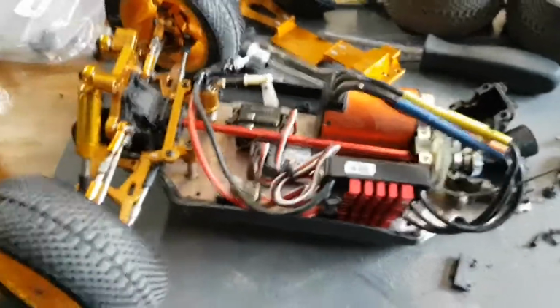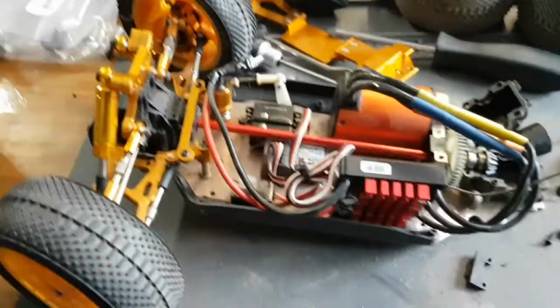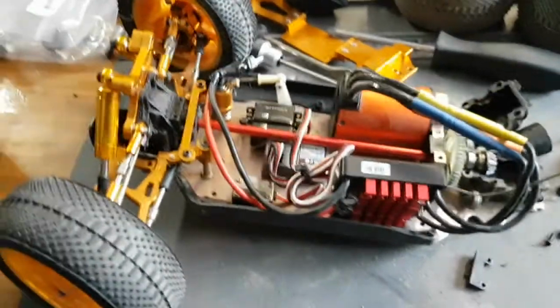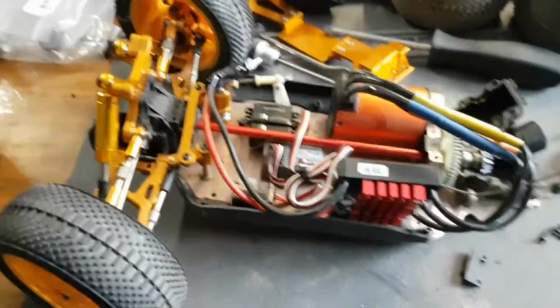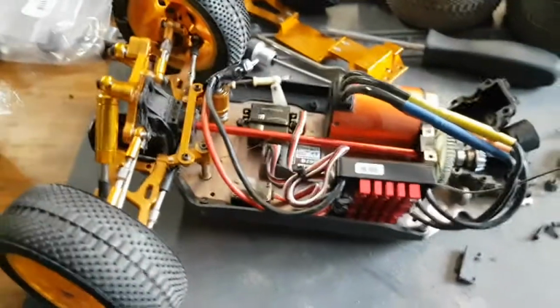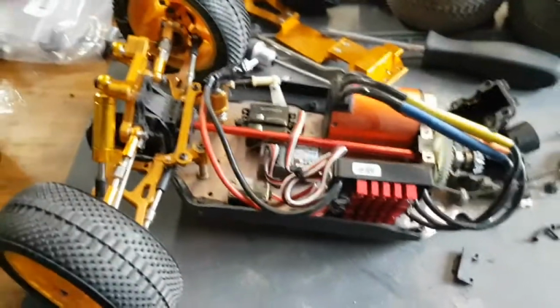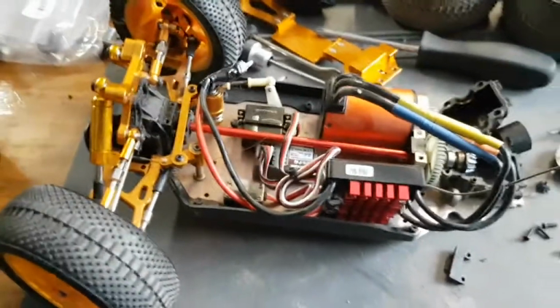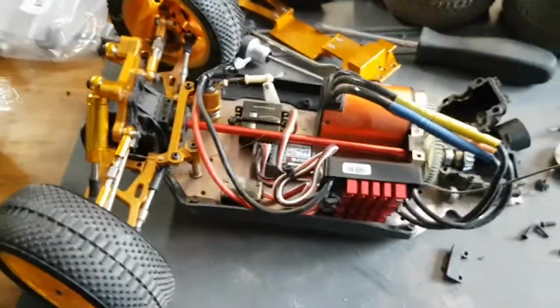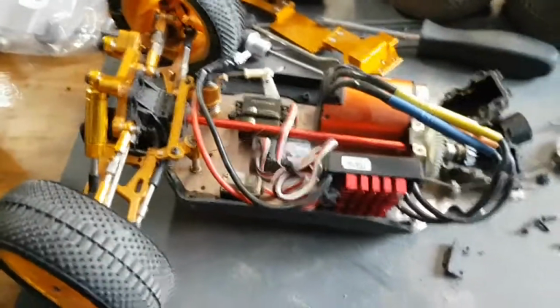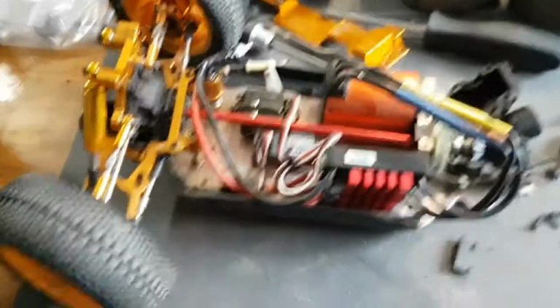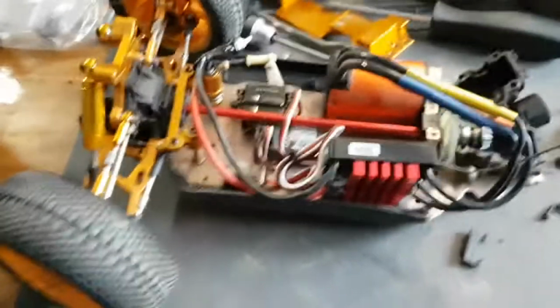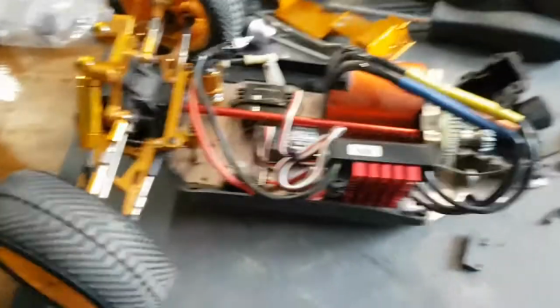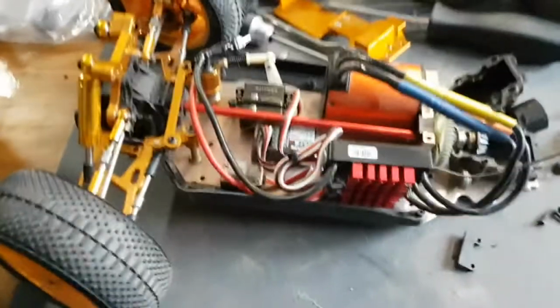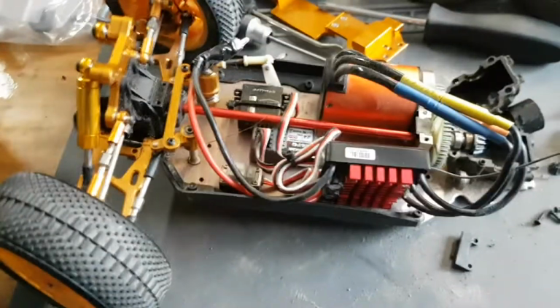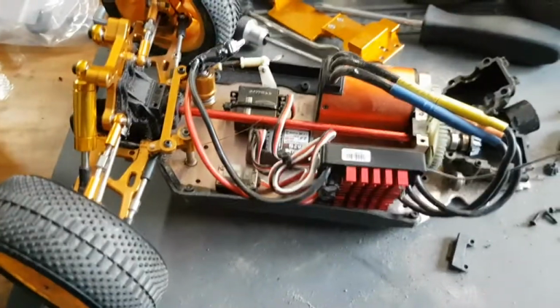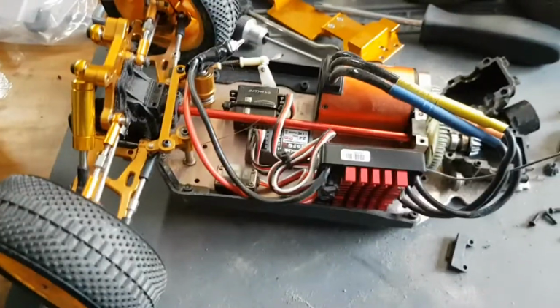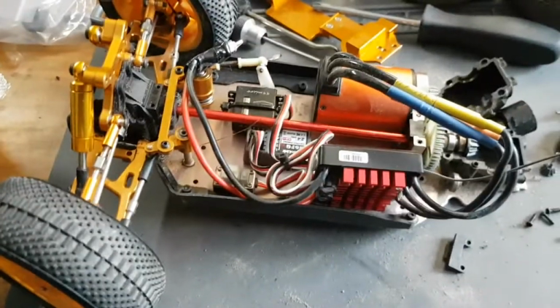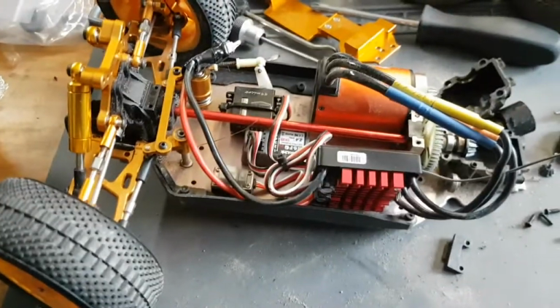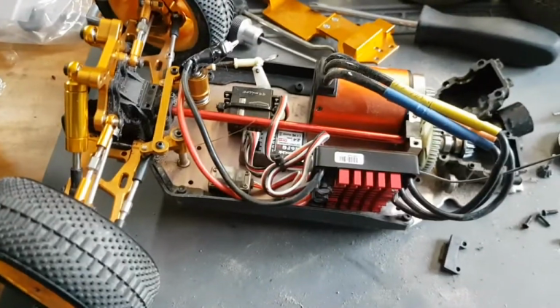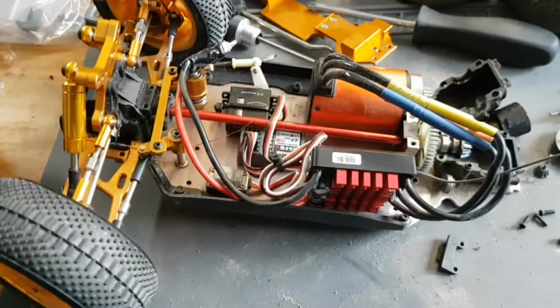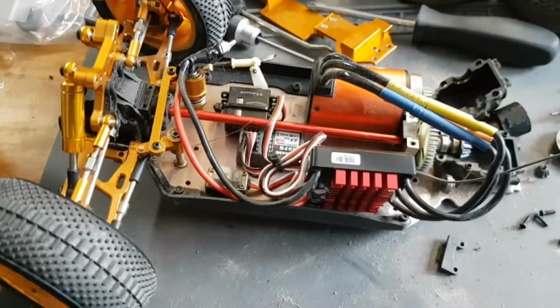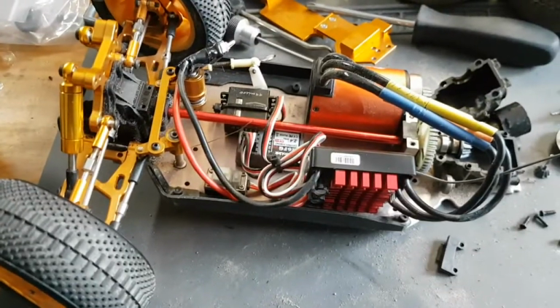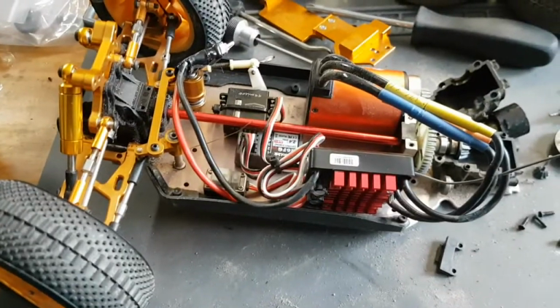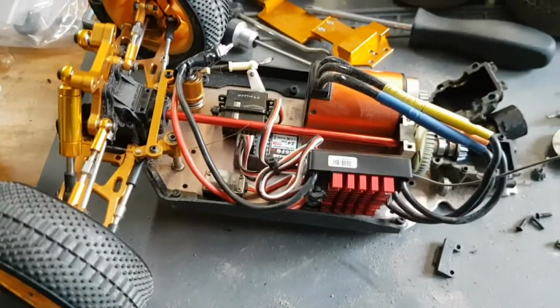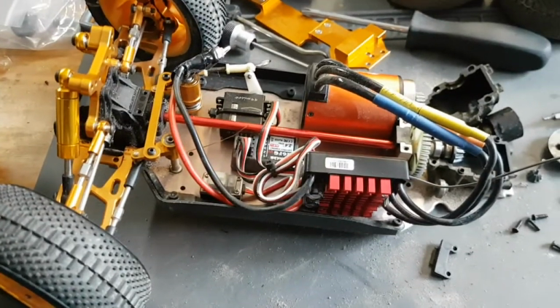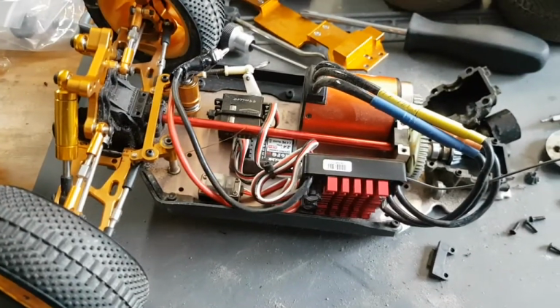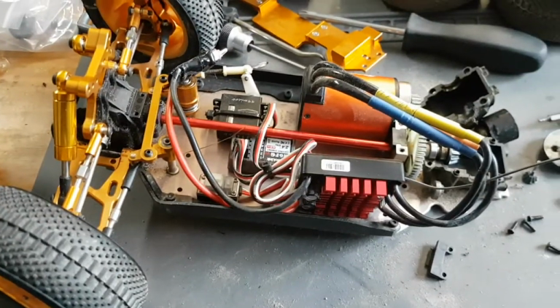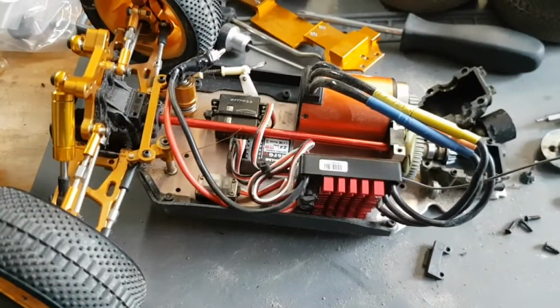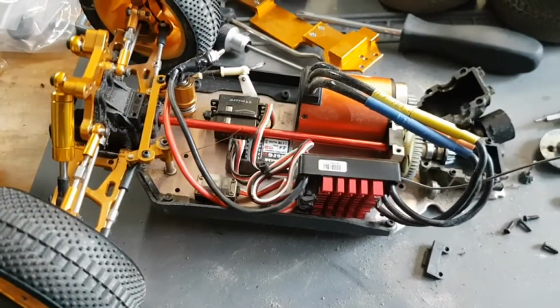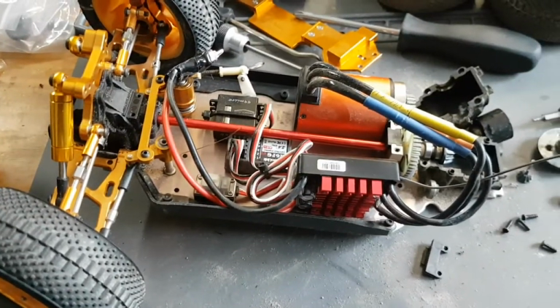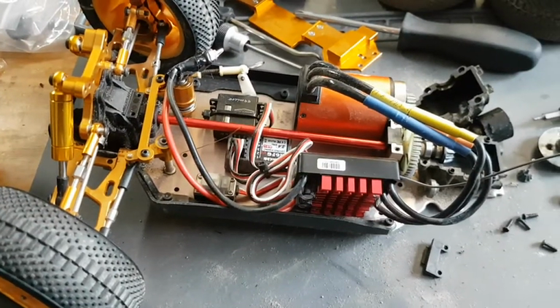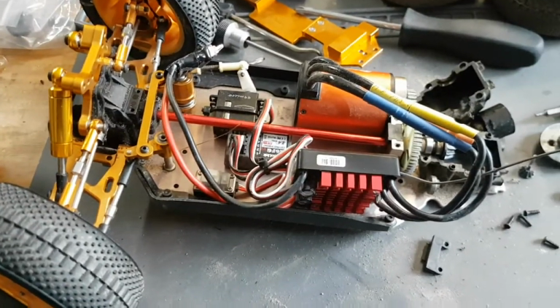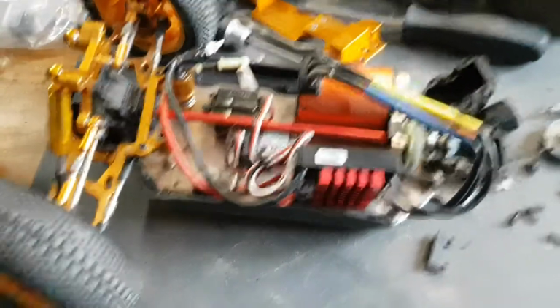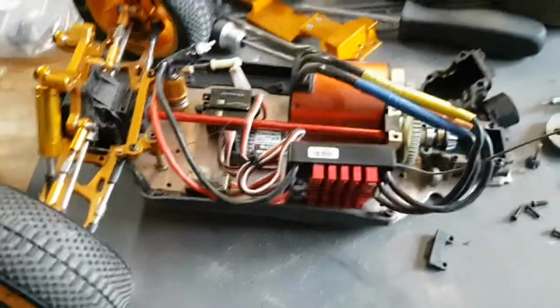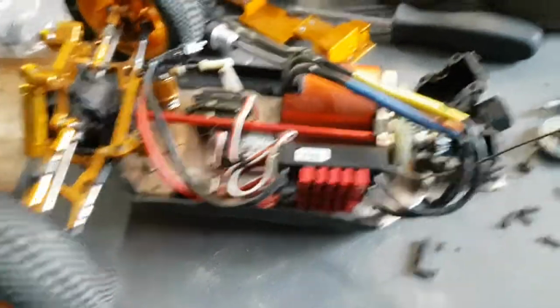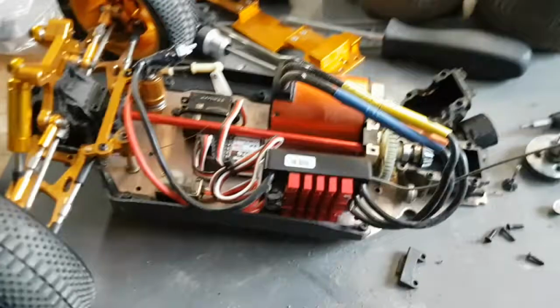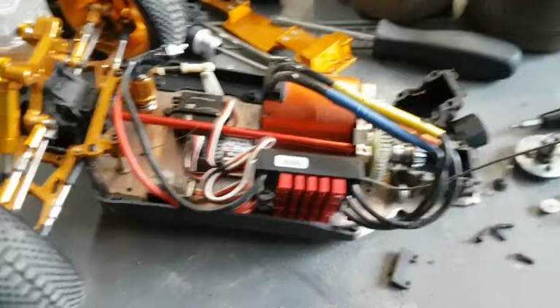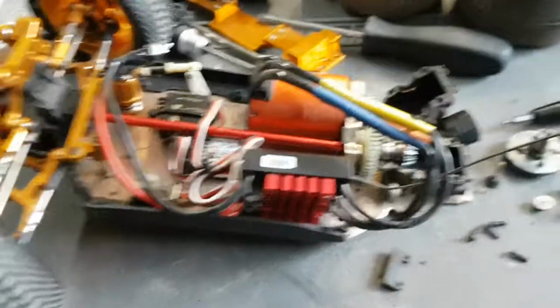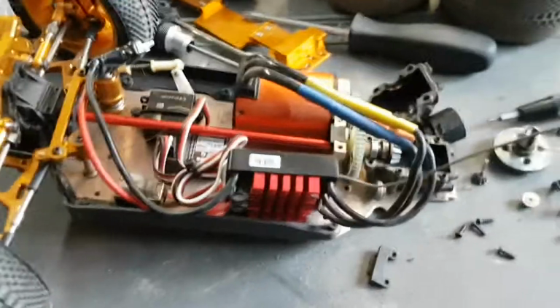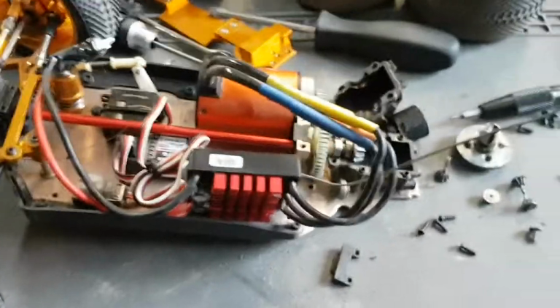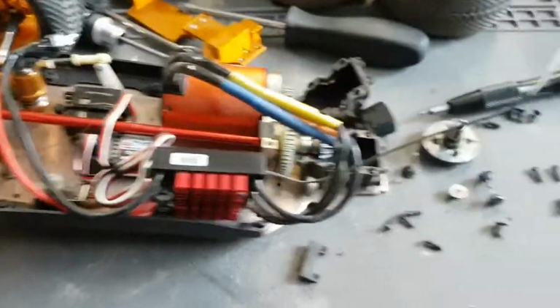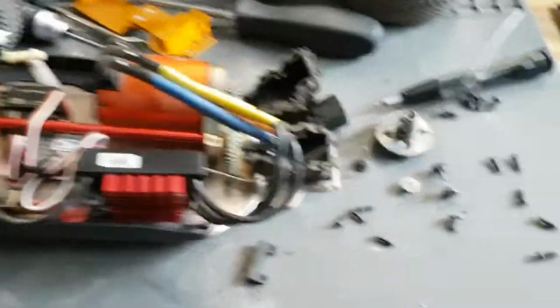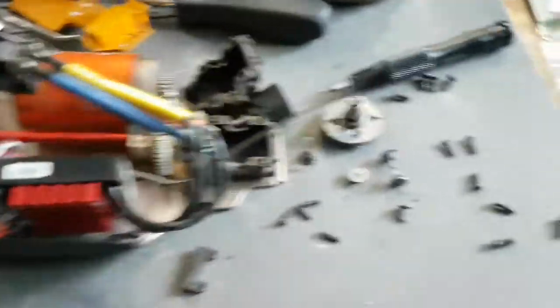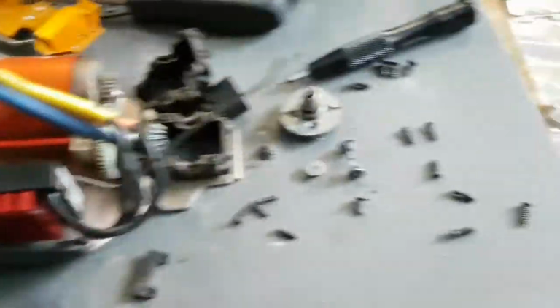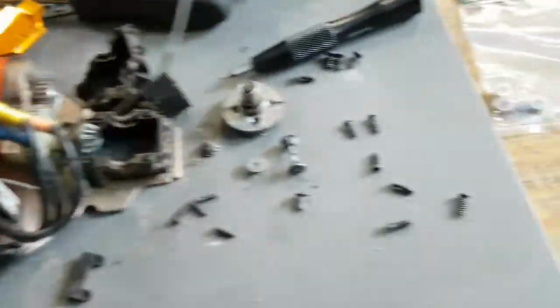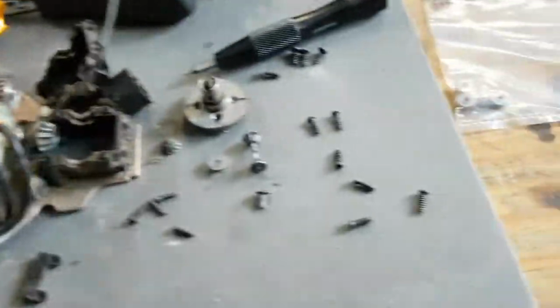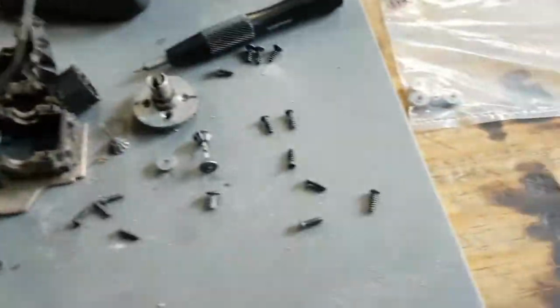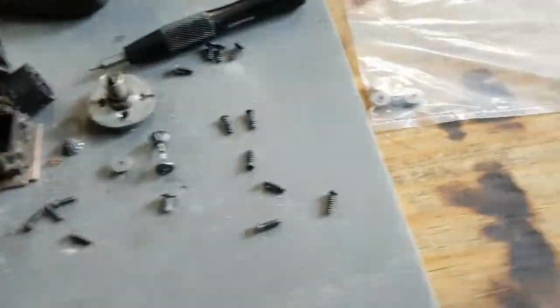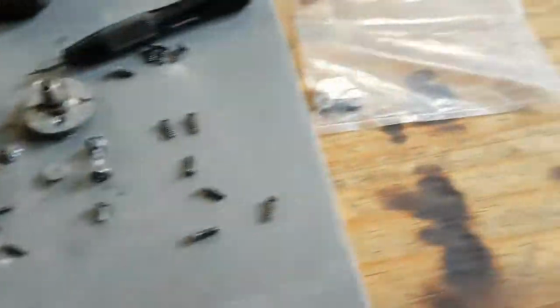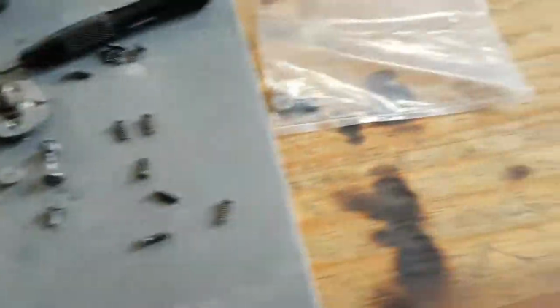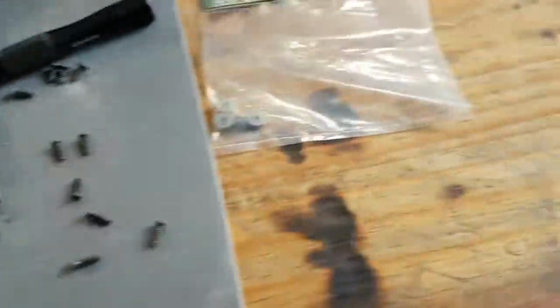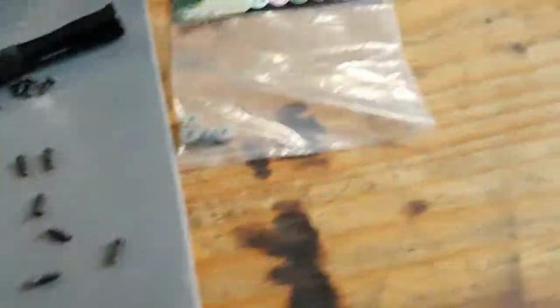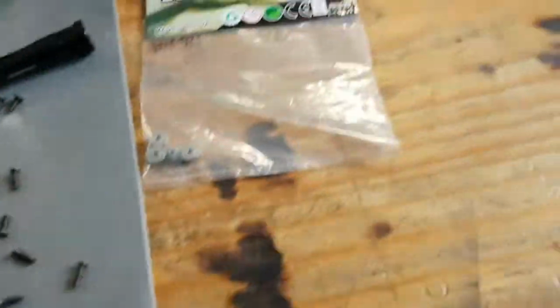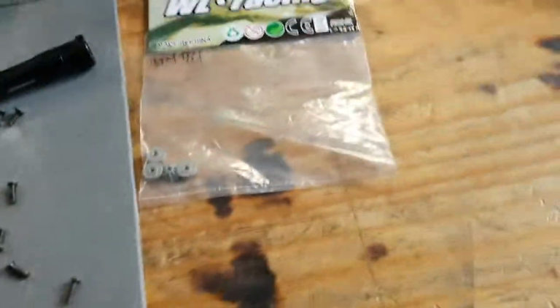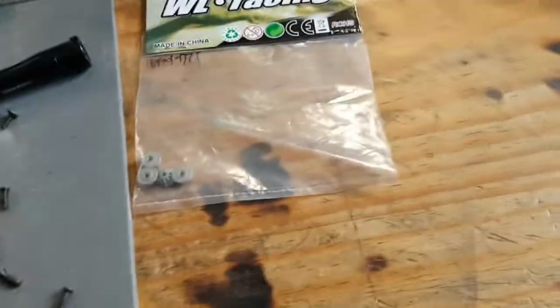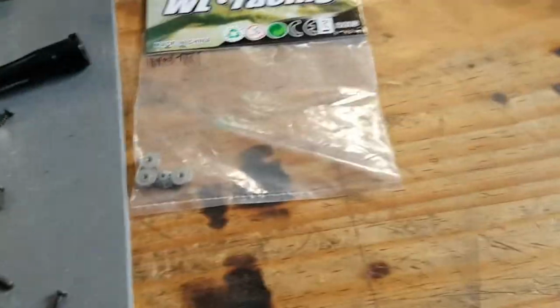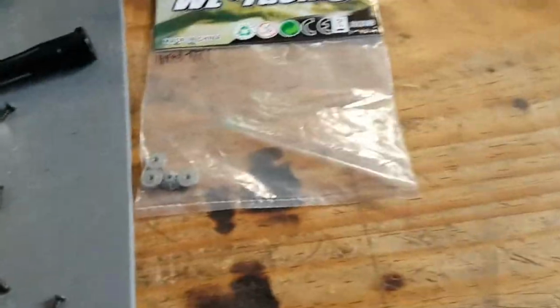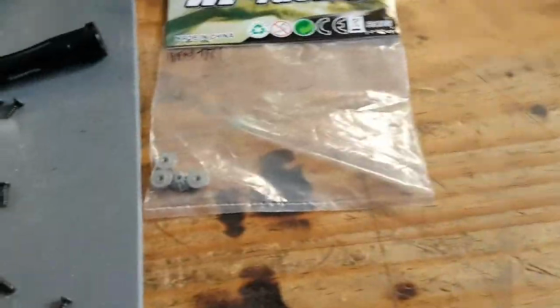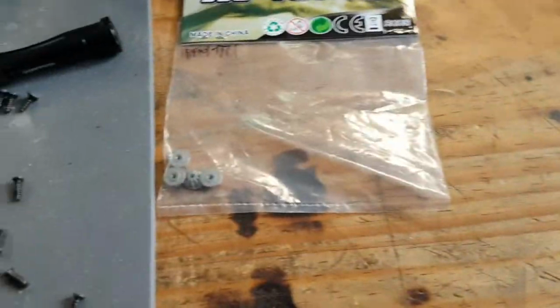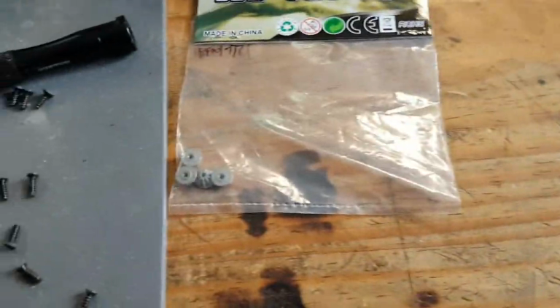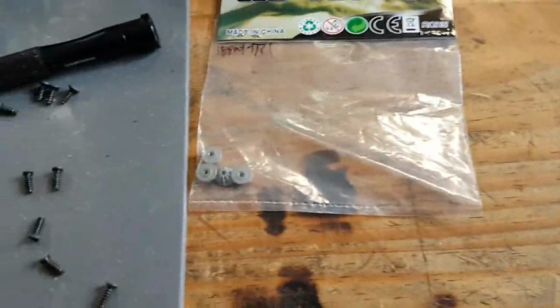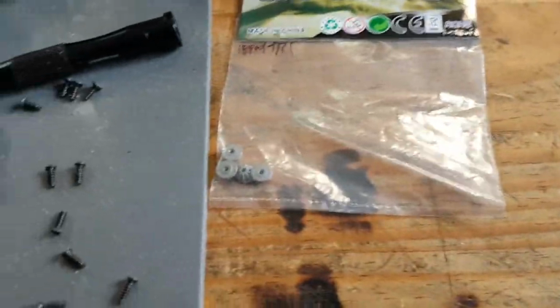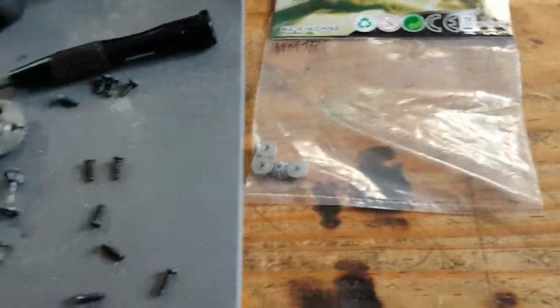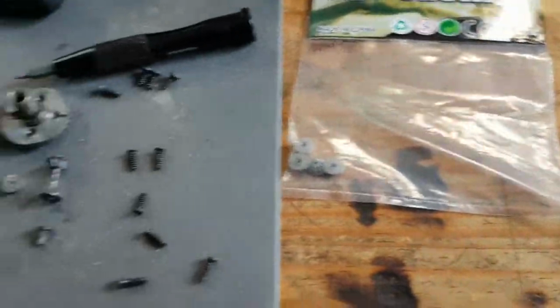I'm rambling. Turns out I have the parts, so I can fix it. Yay!